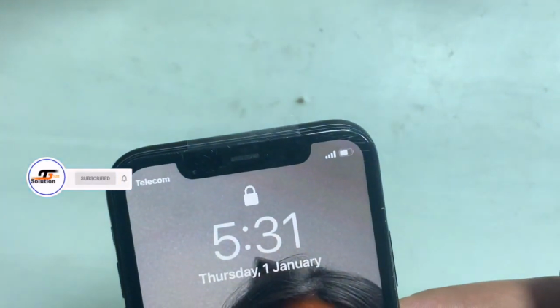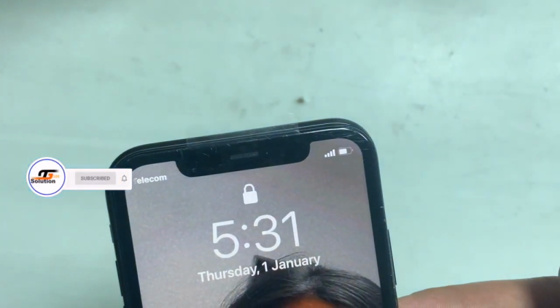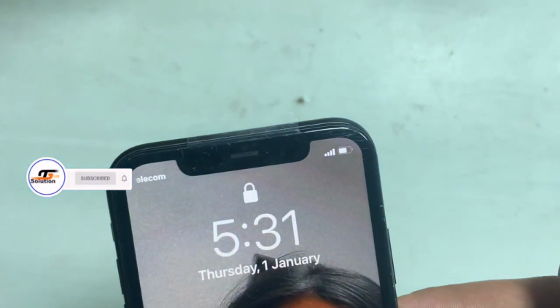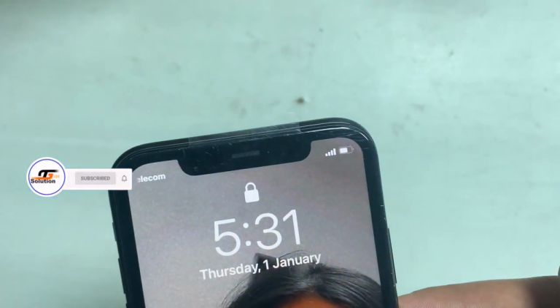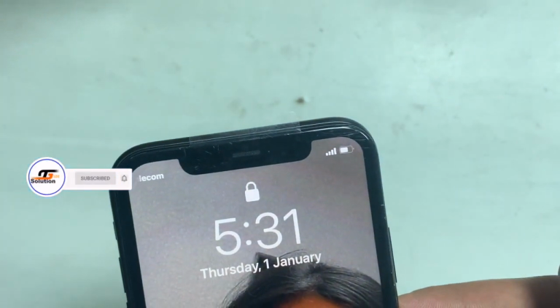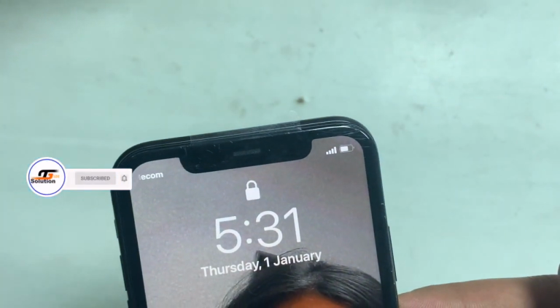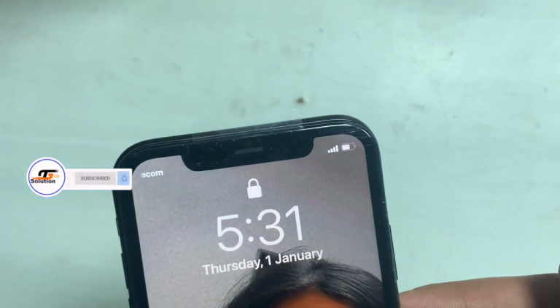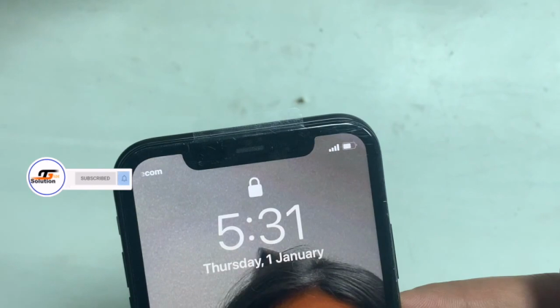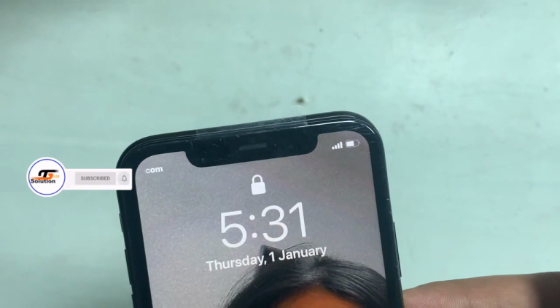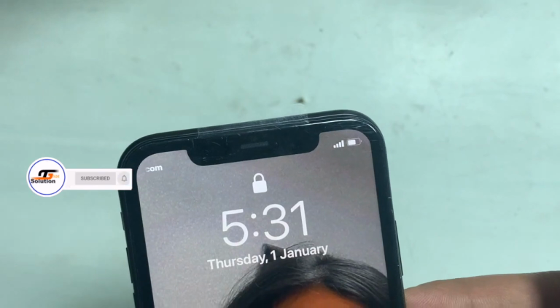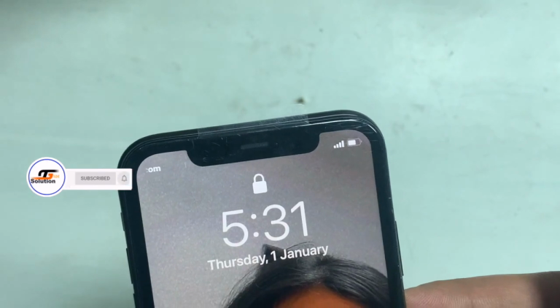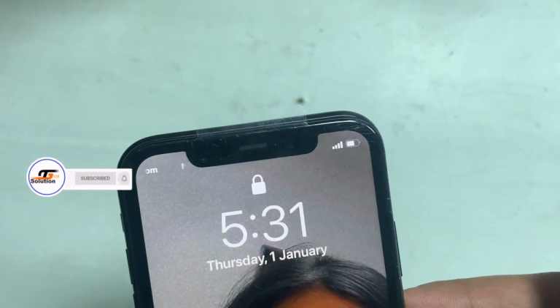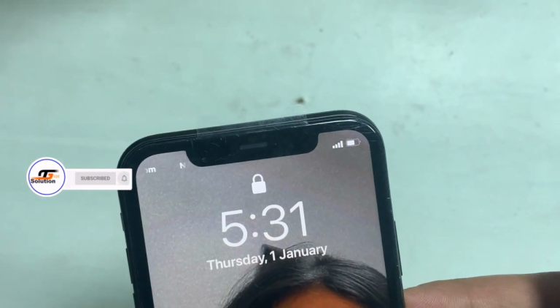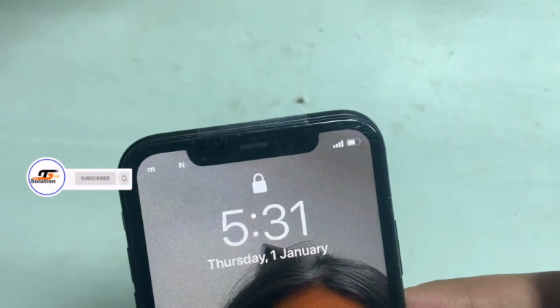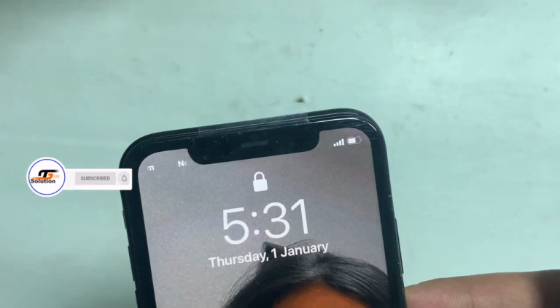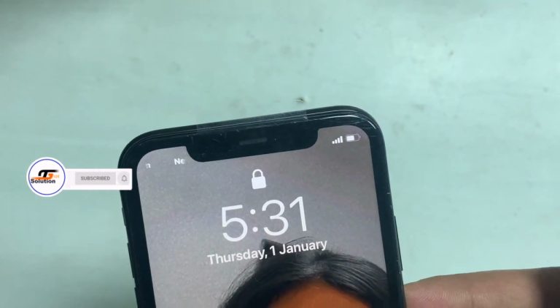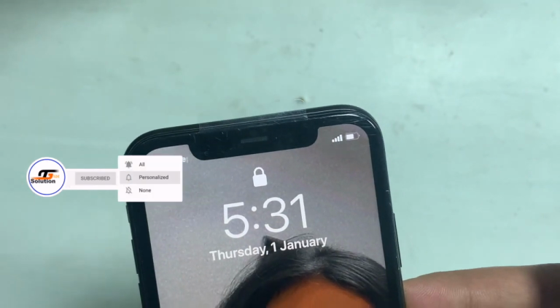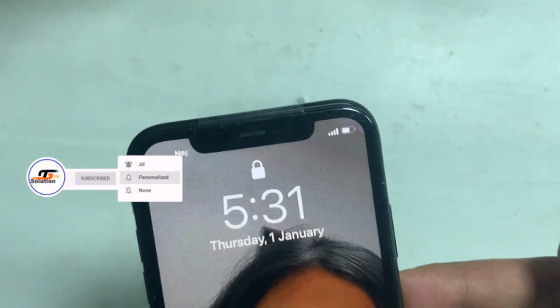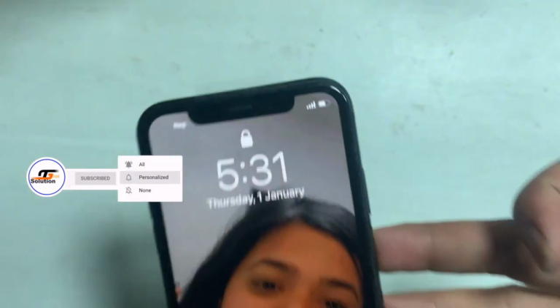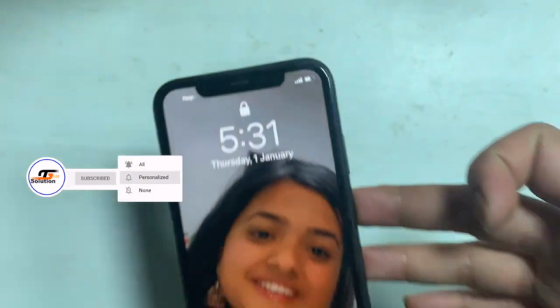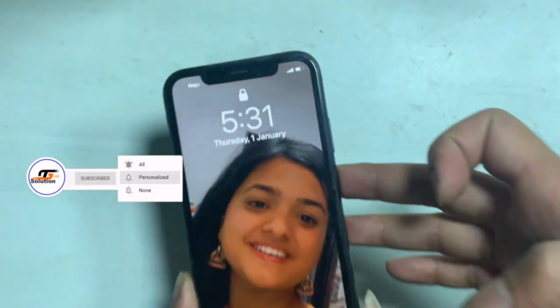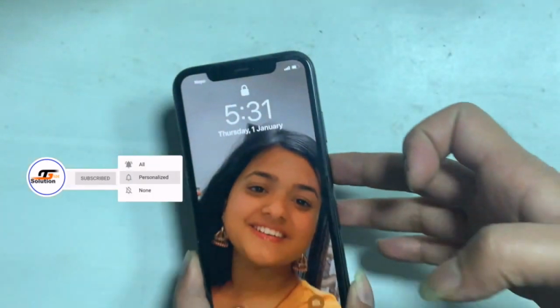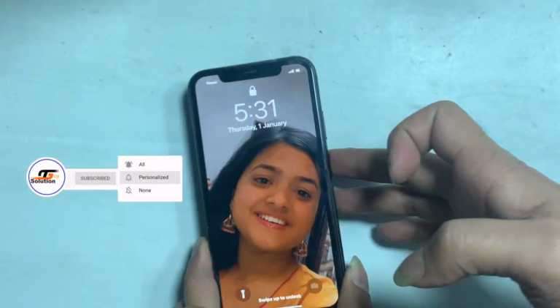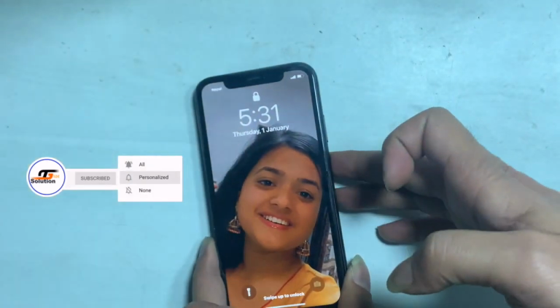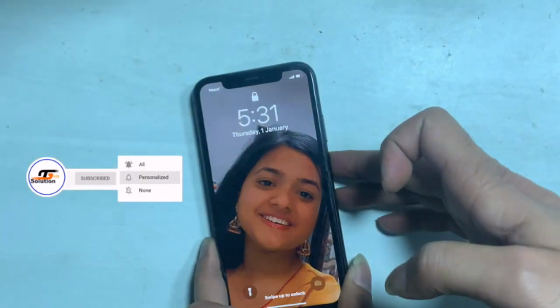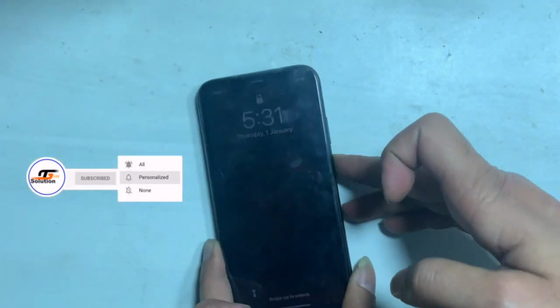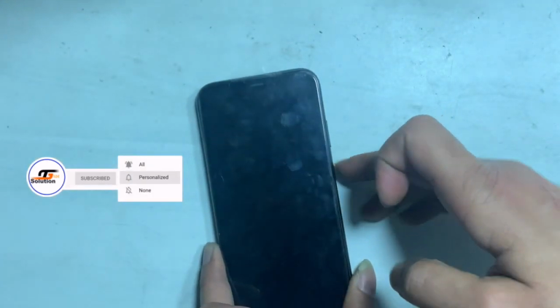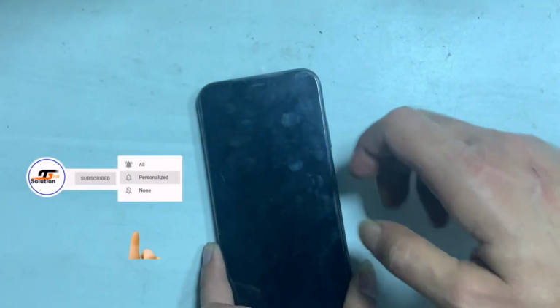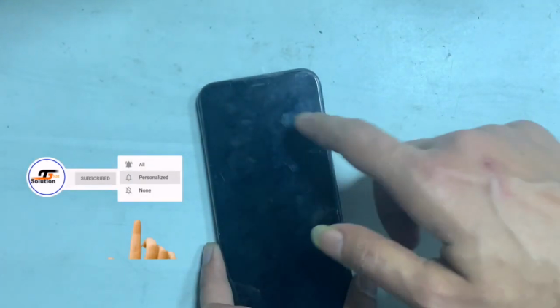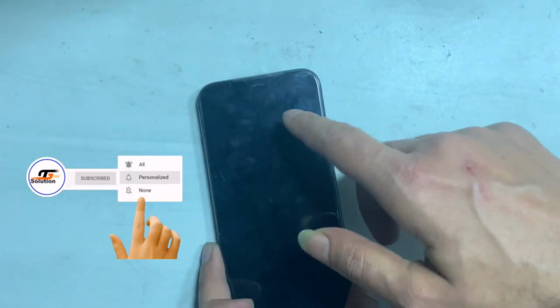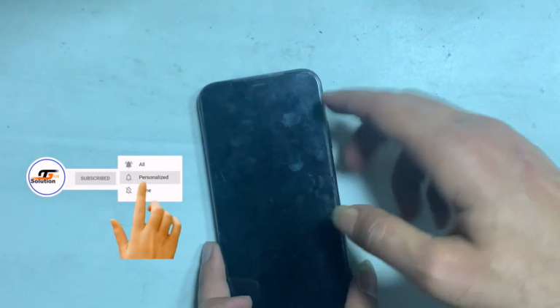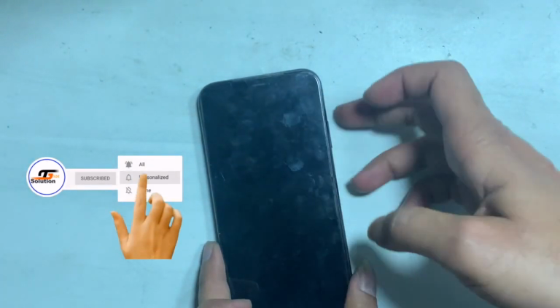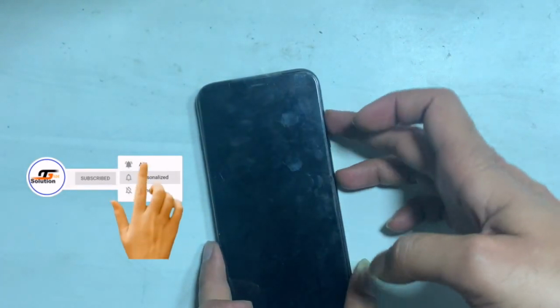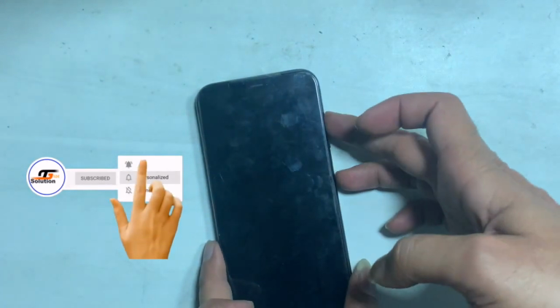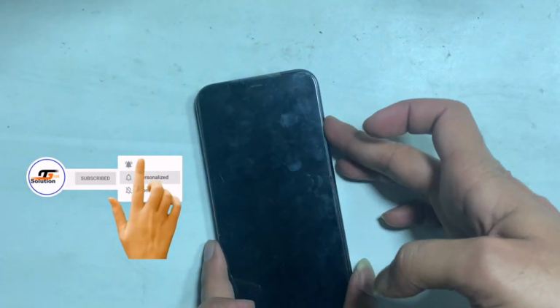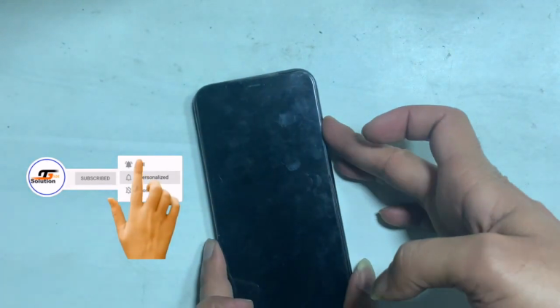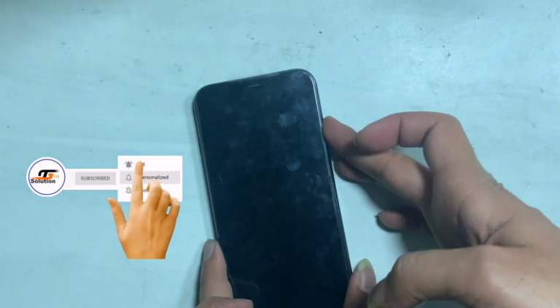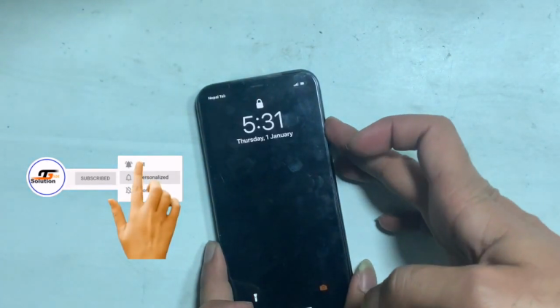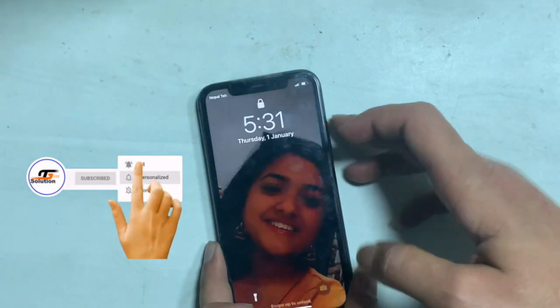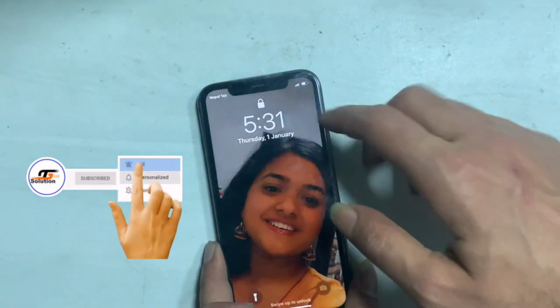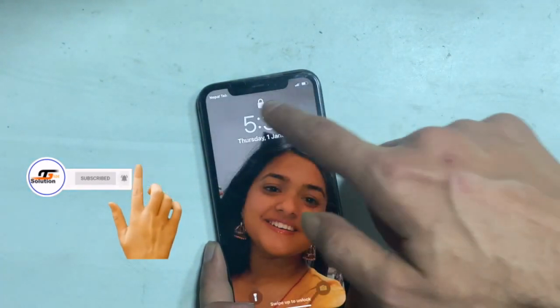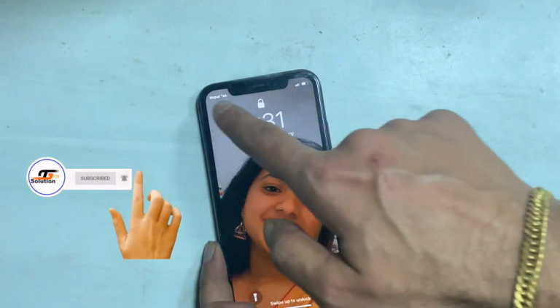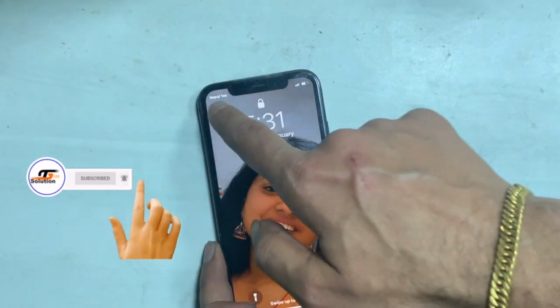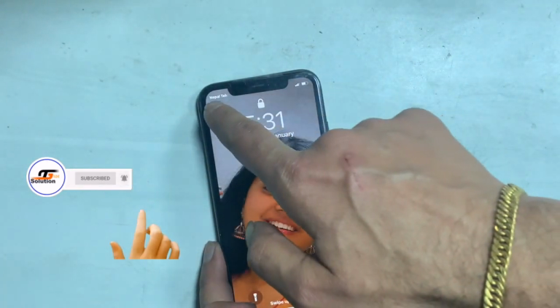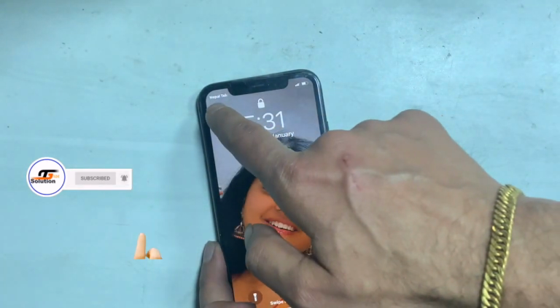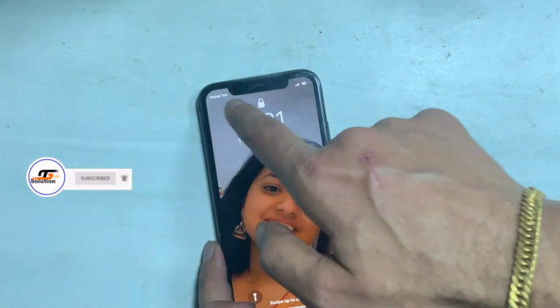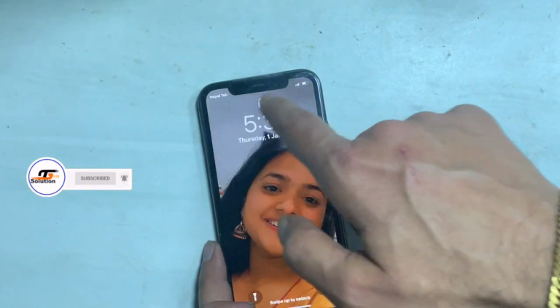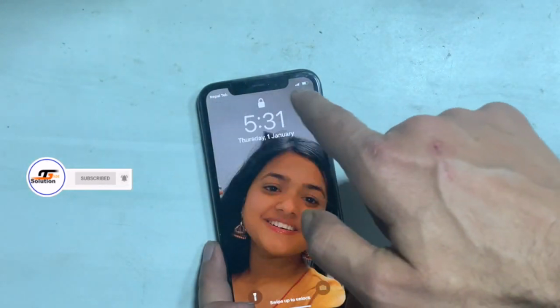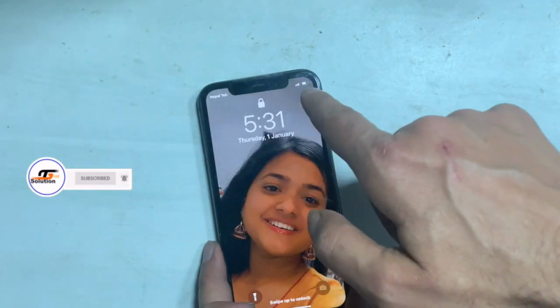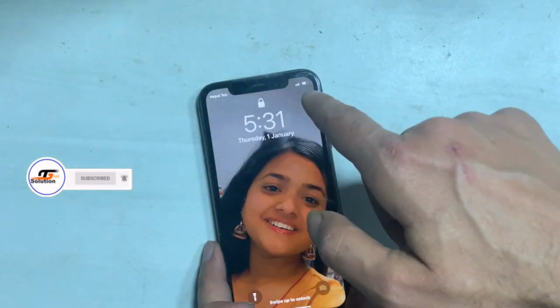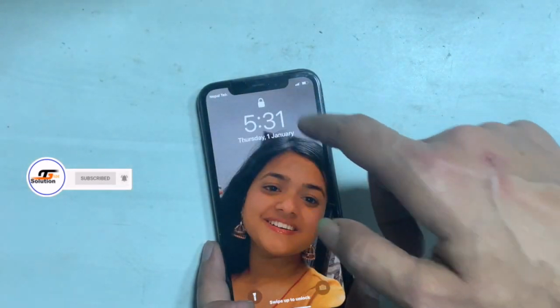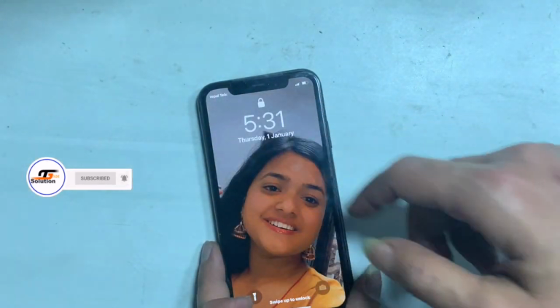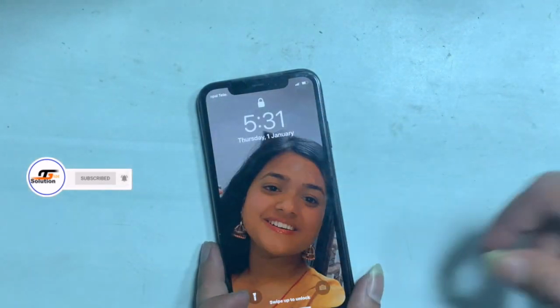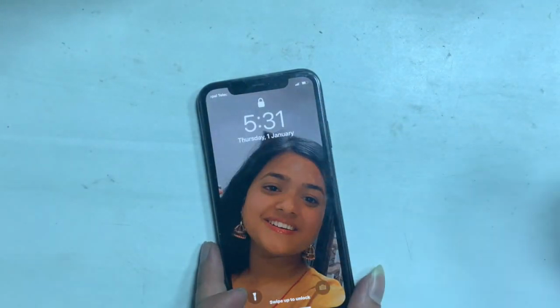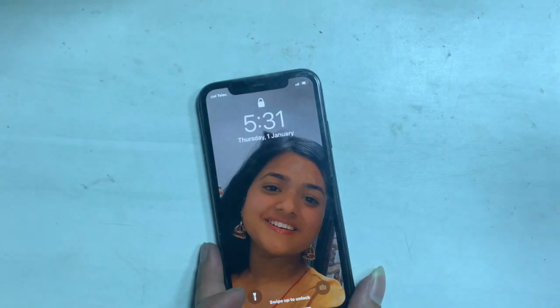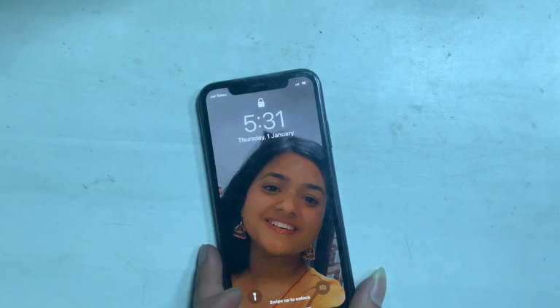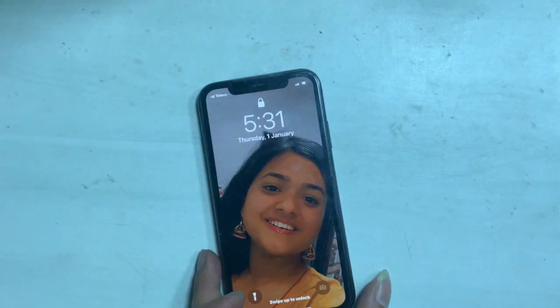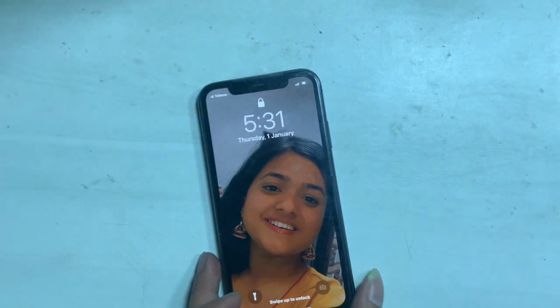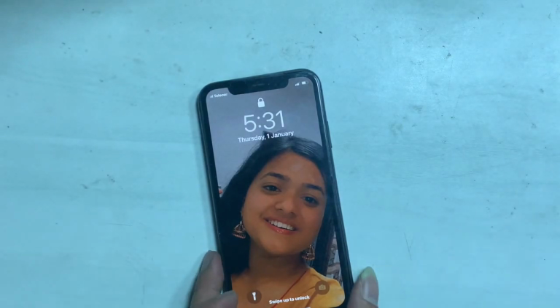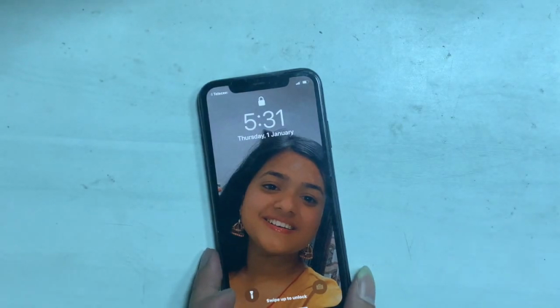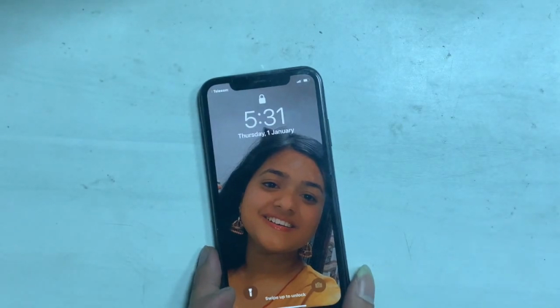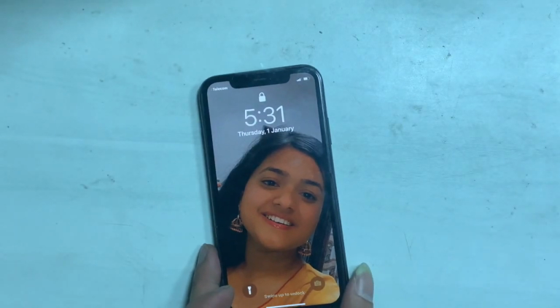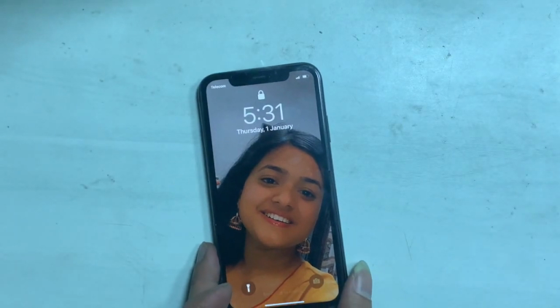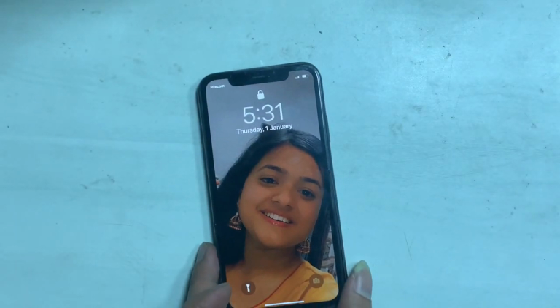Hello everyone, this is Akash from the GSM Solution. Peace out till the next one.